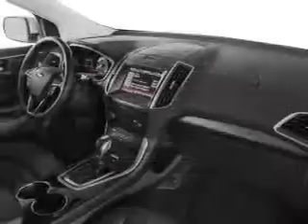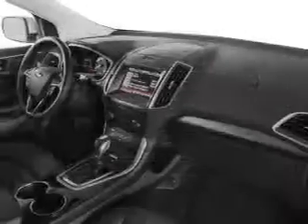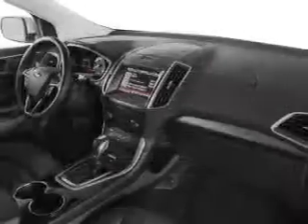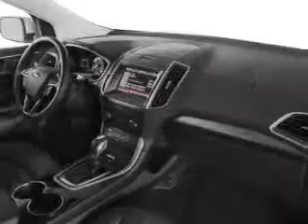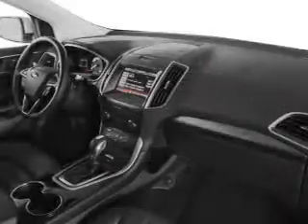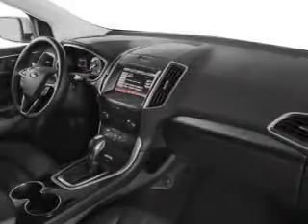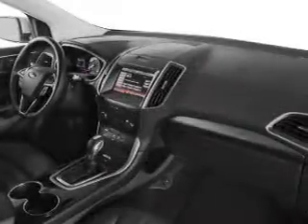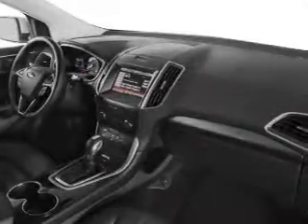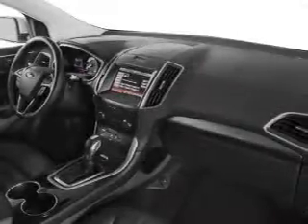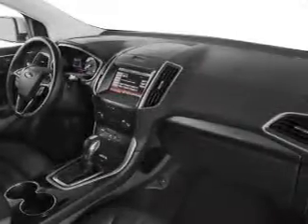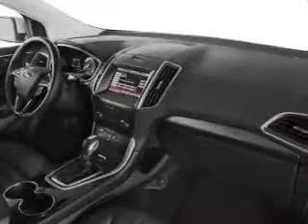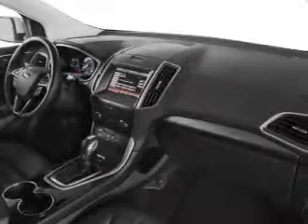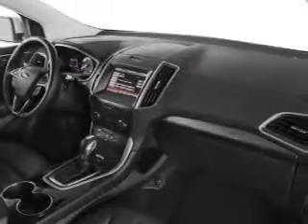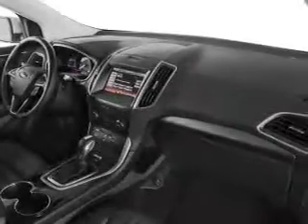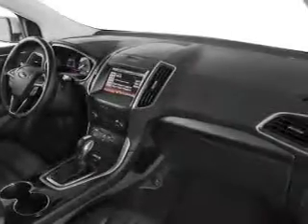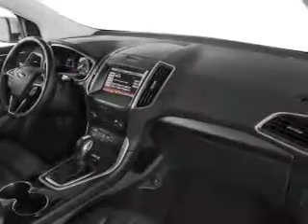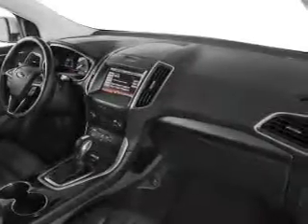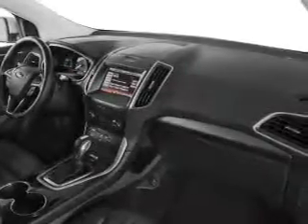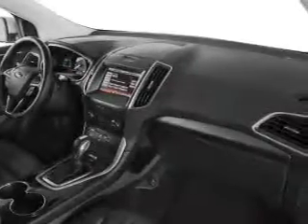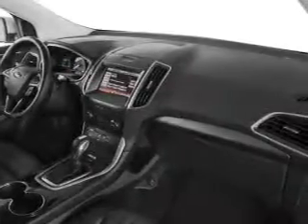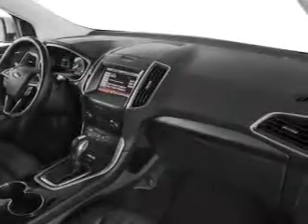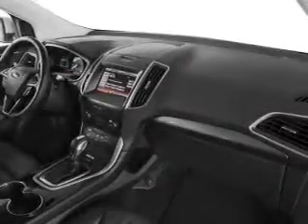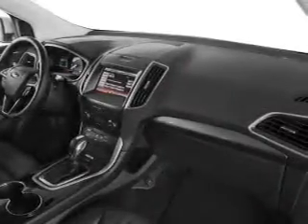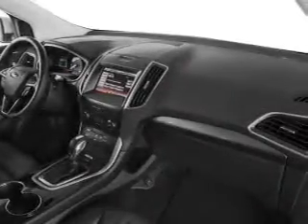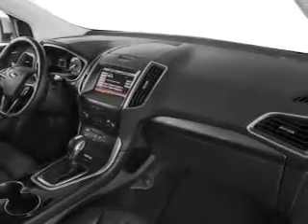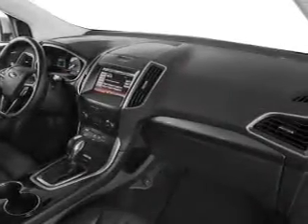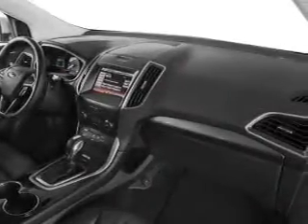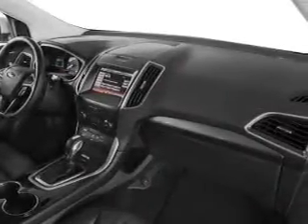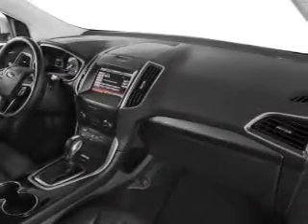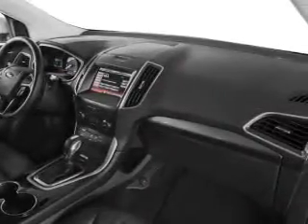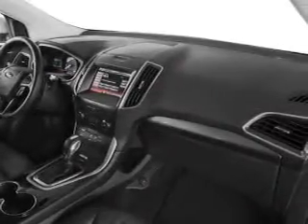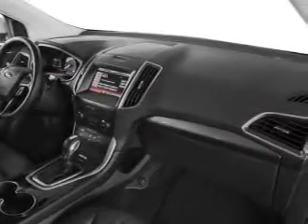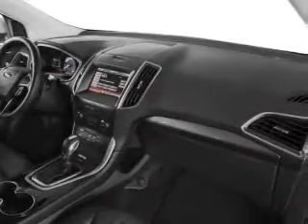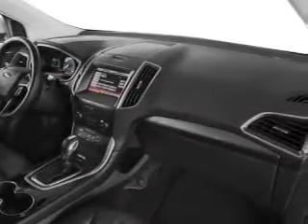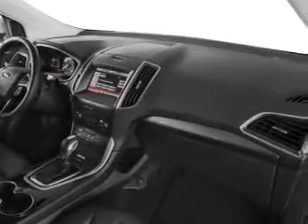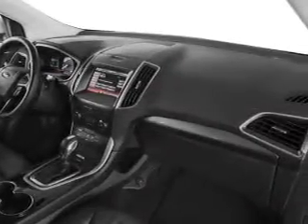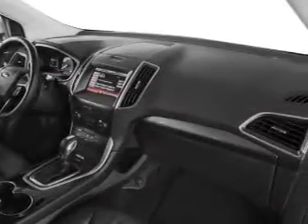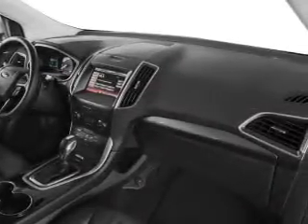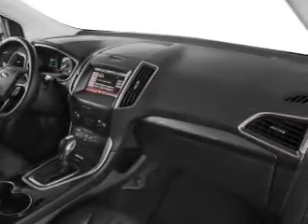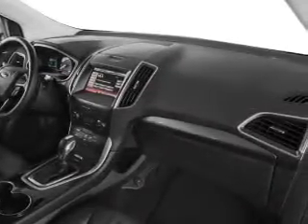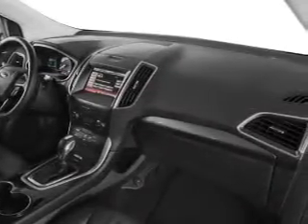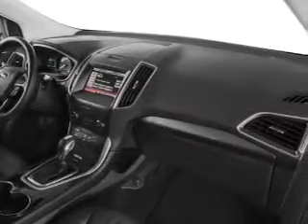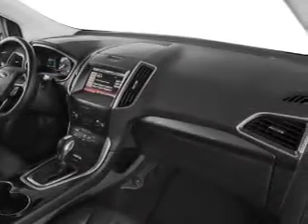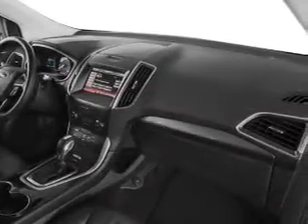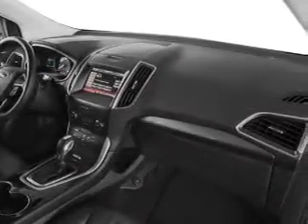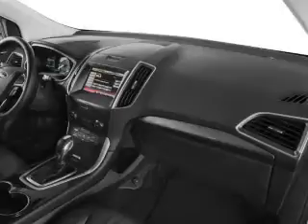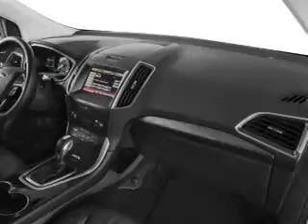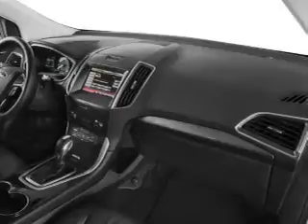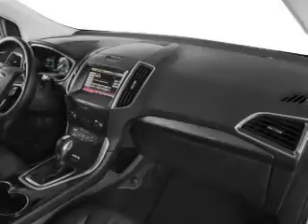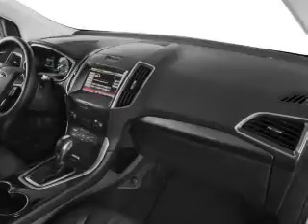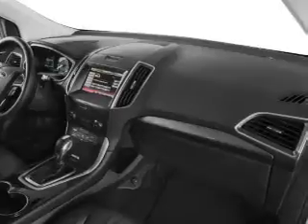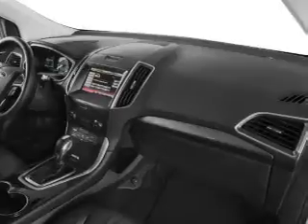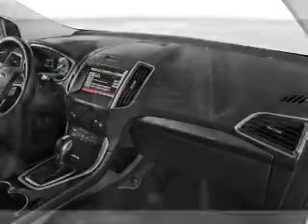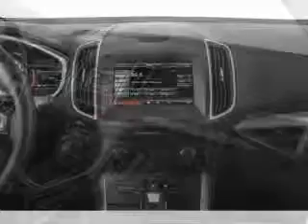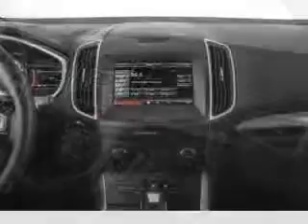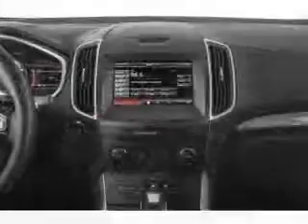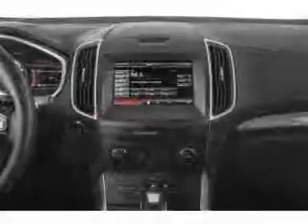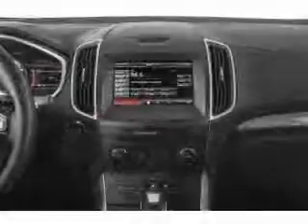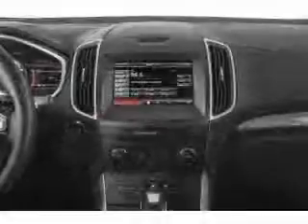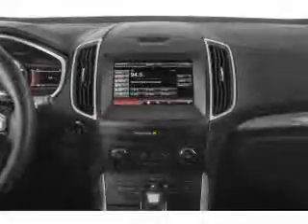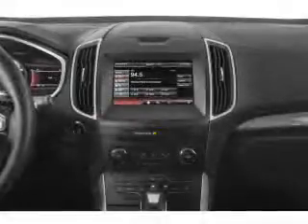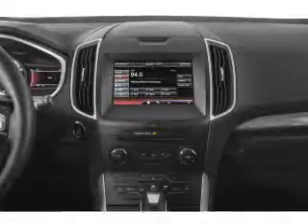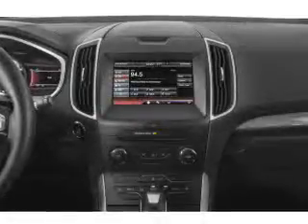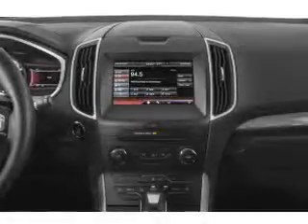Additional safety features include a passenger airbag, low tire pressure warning, front ventilated disc brakes, and daytime running lights.